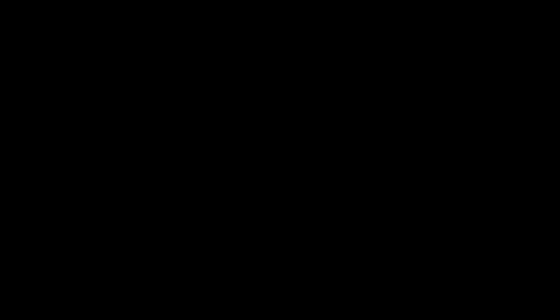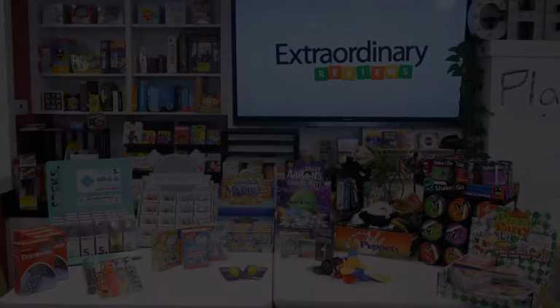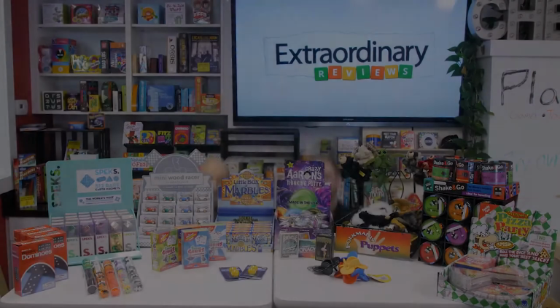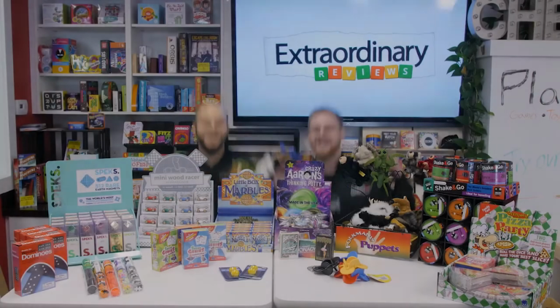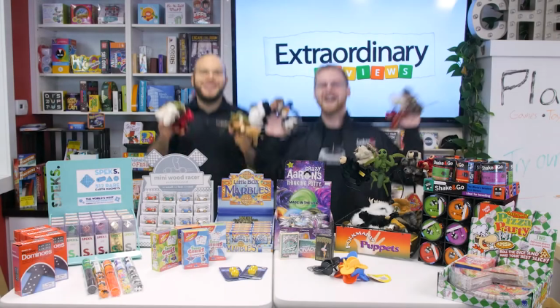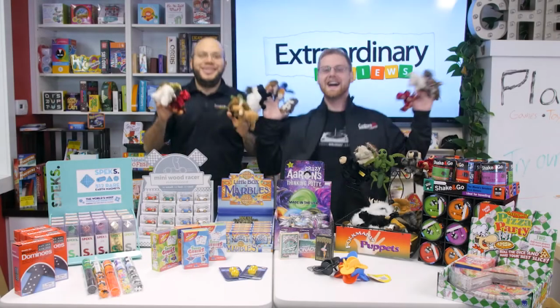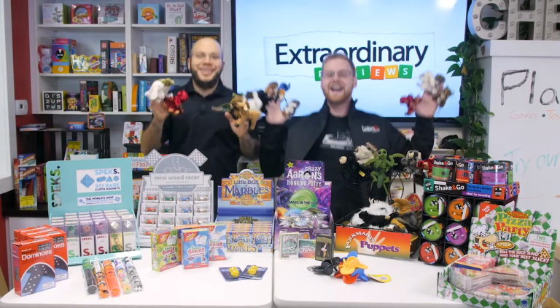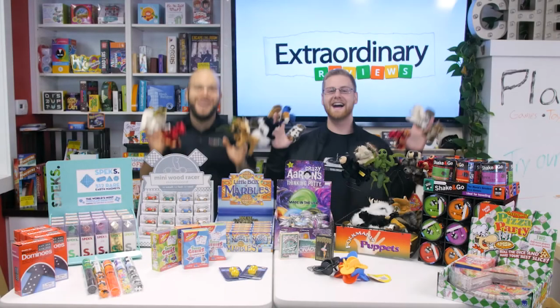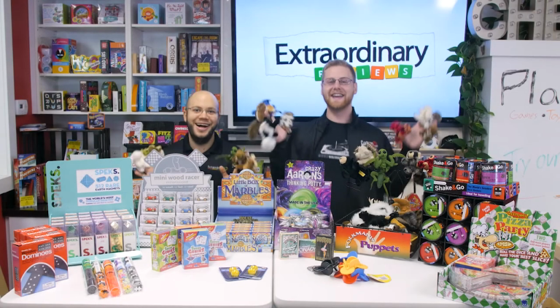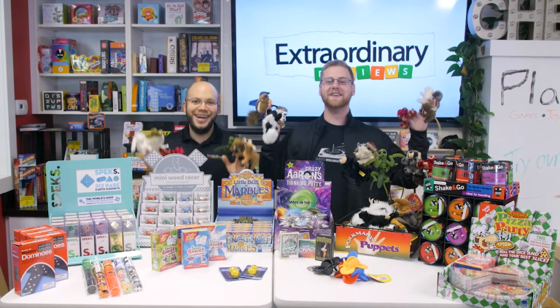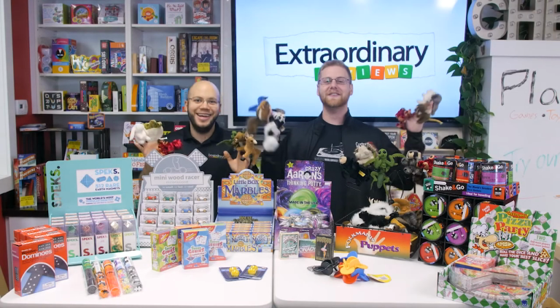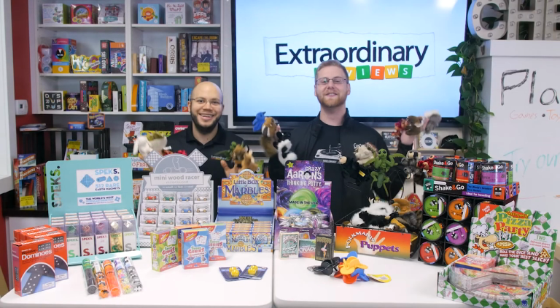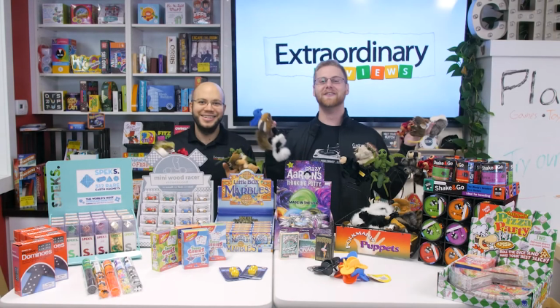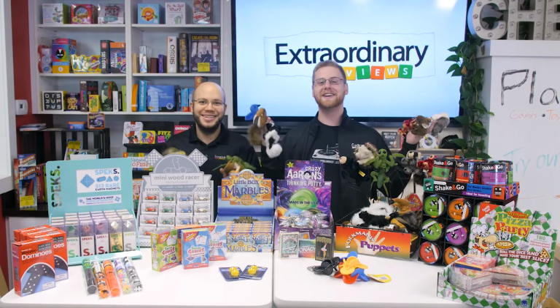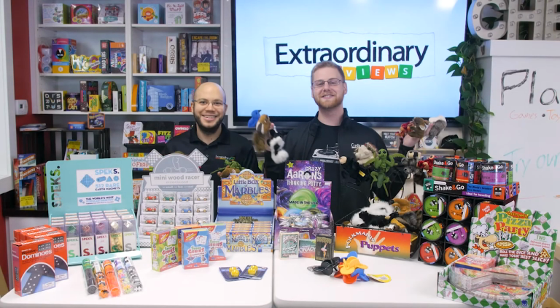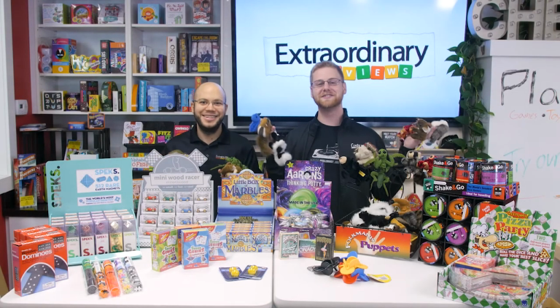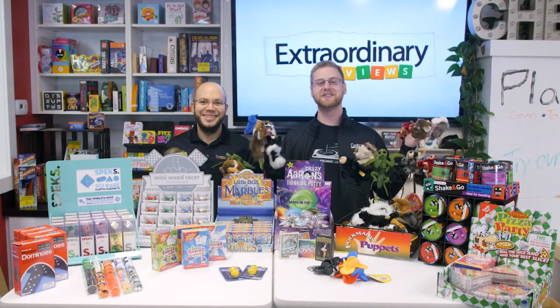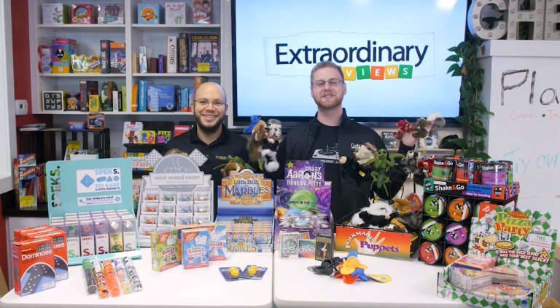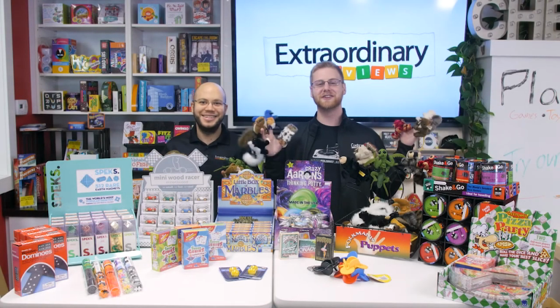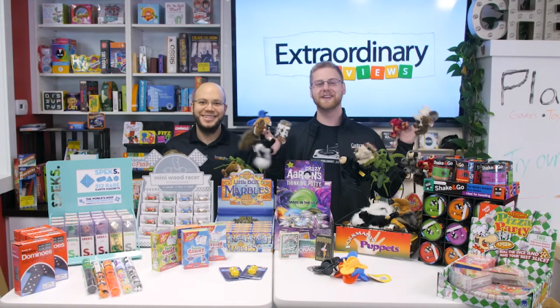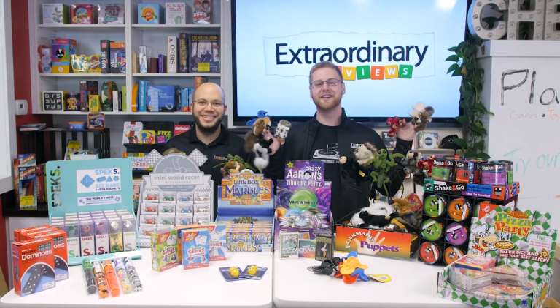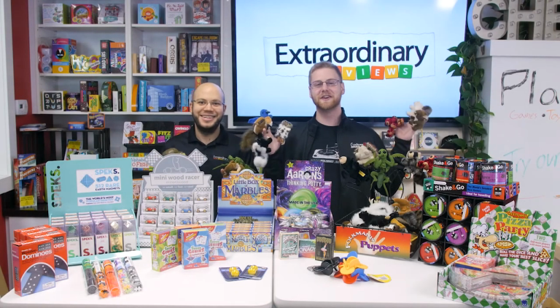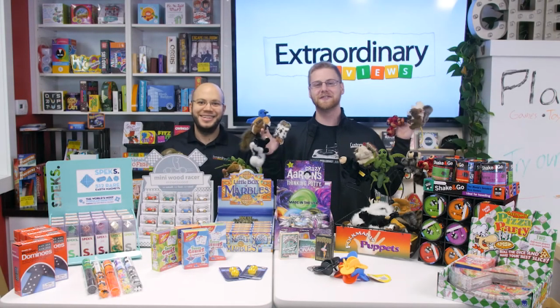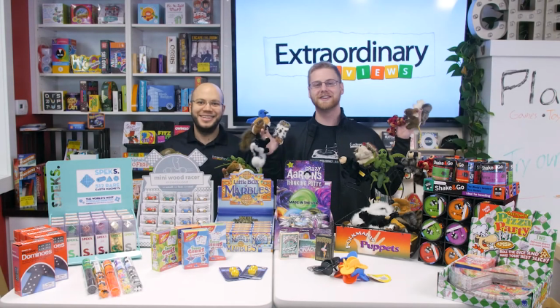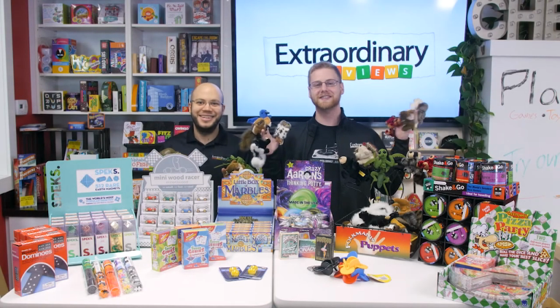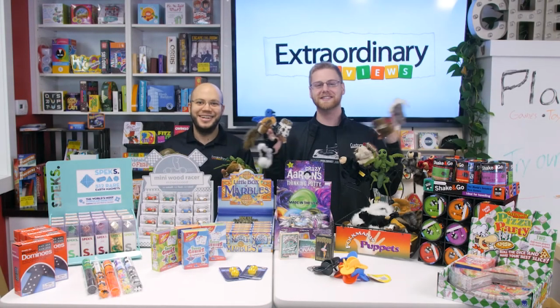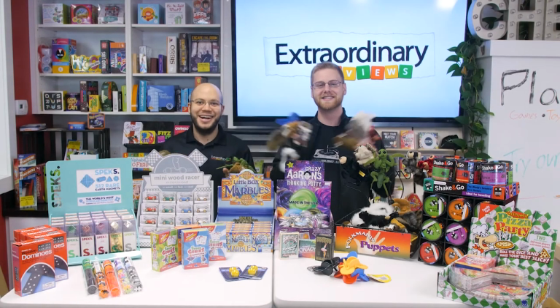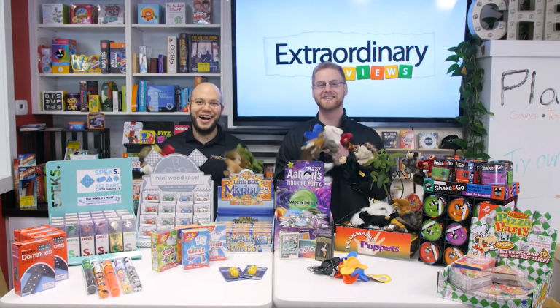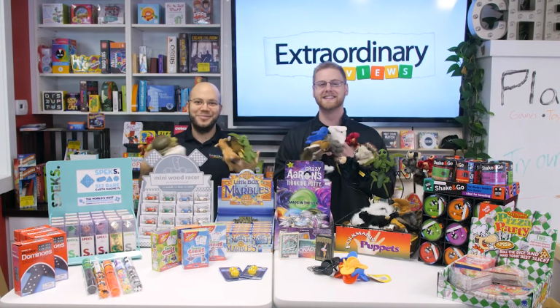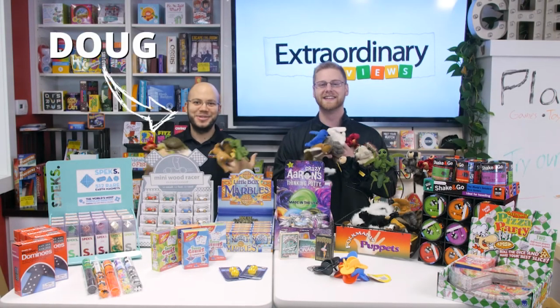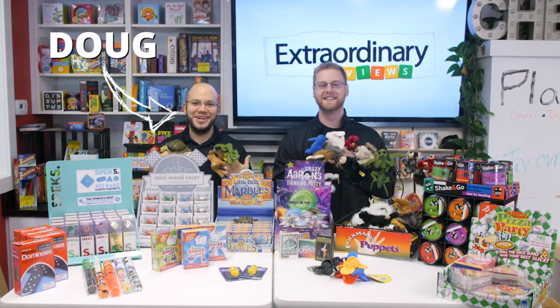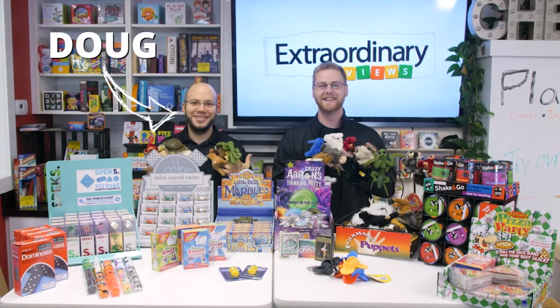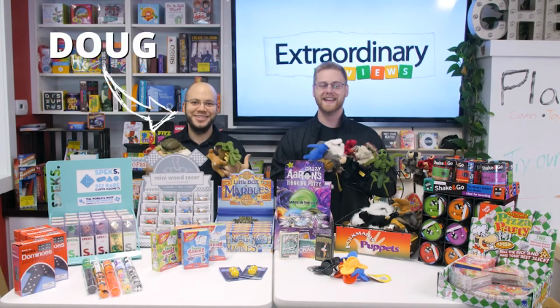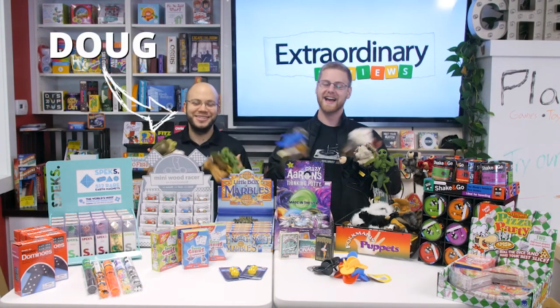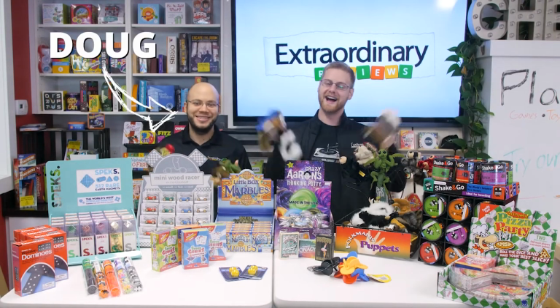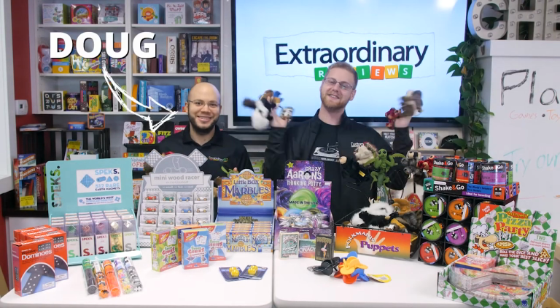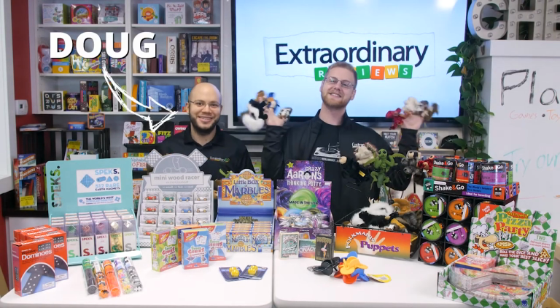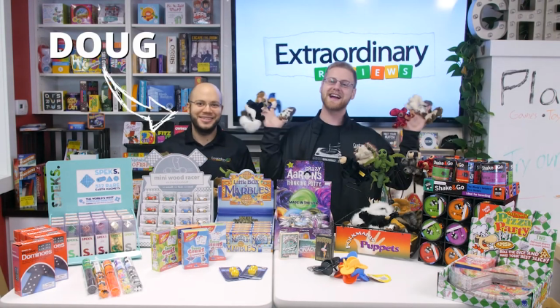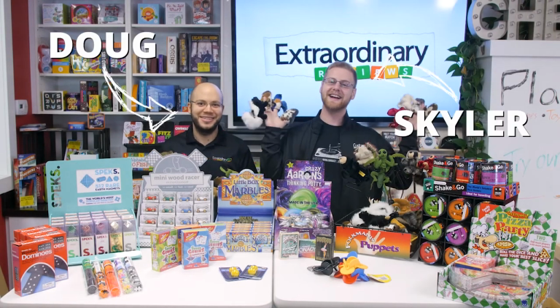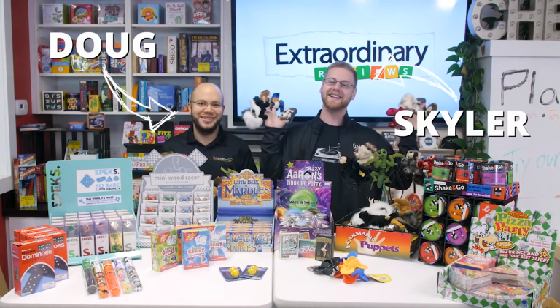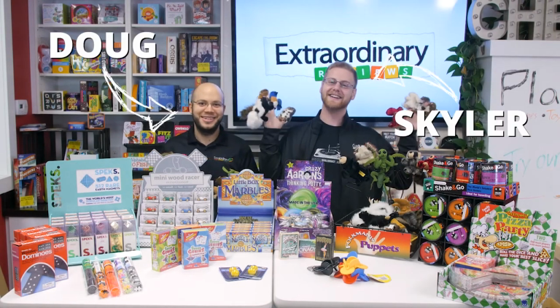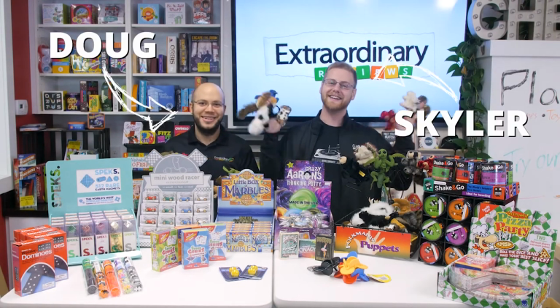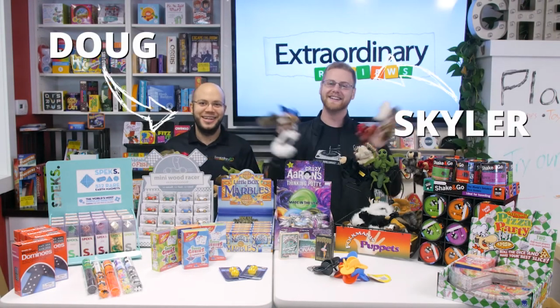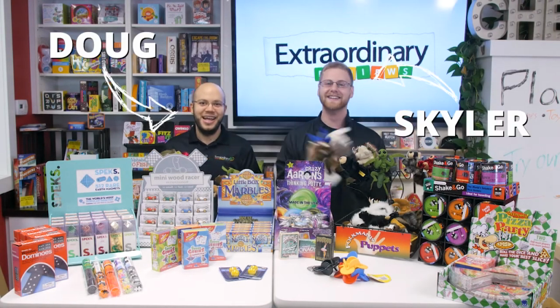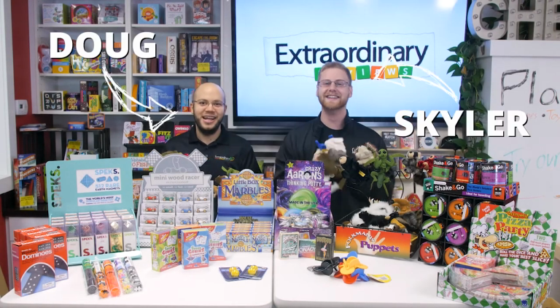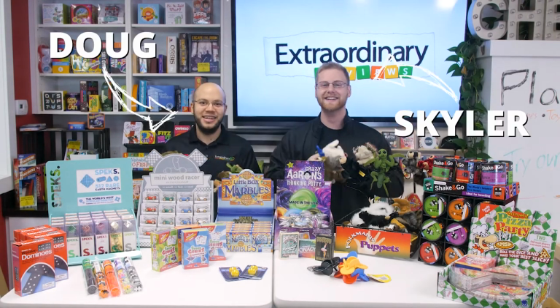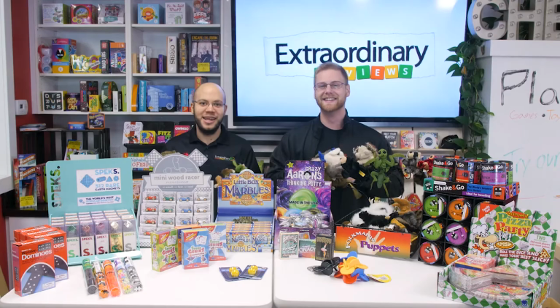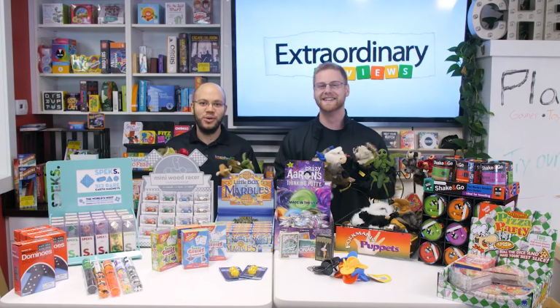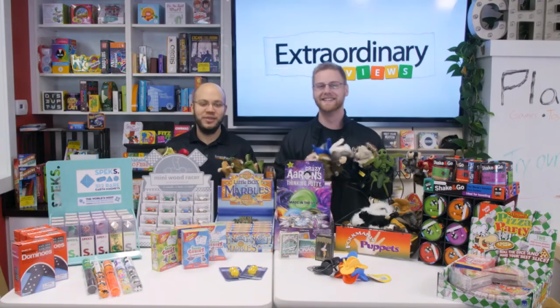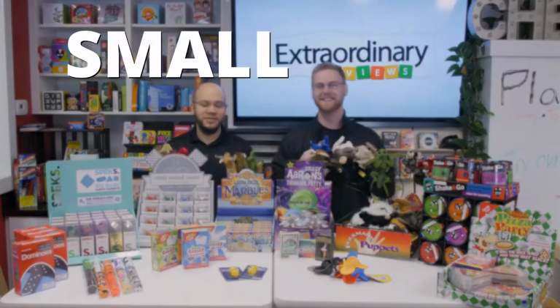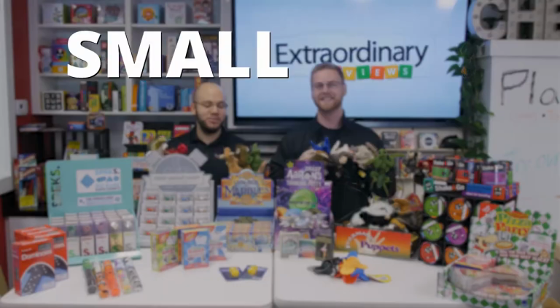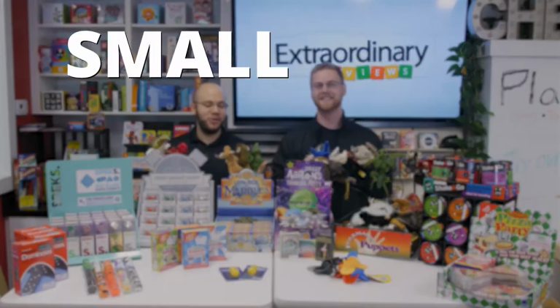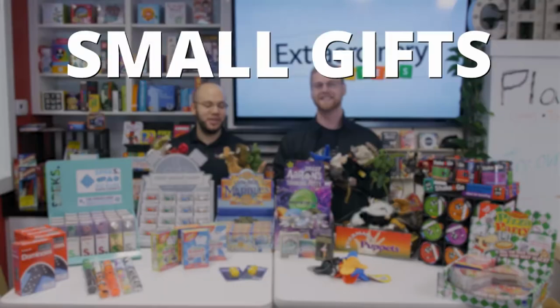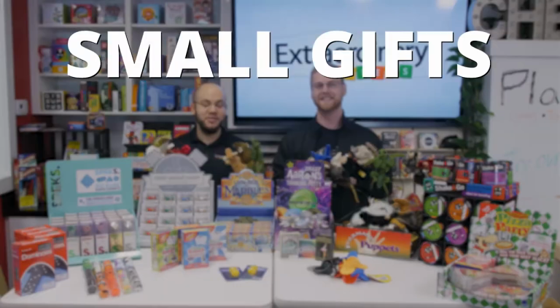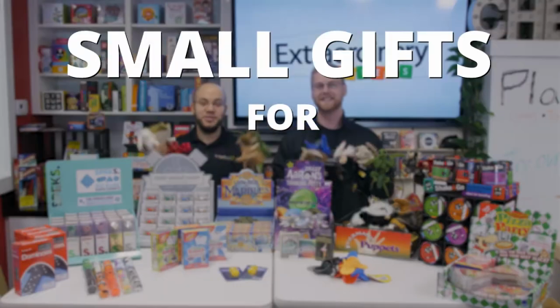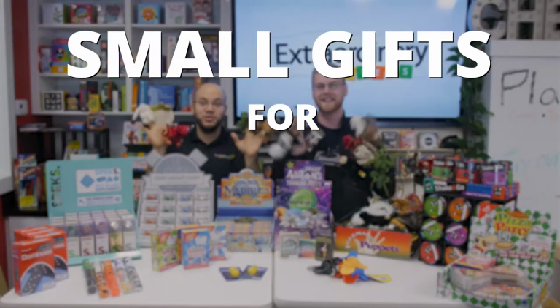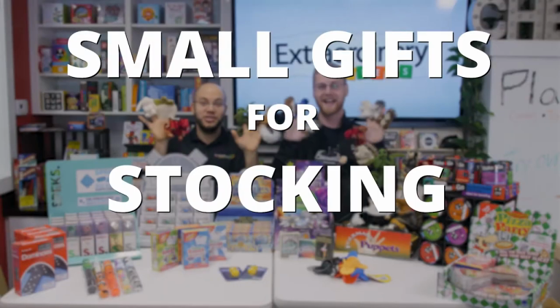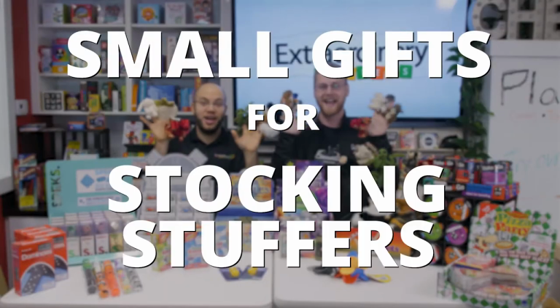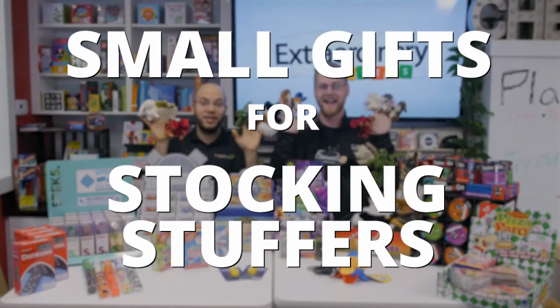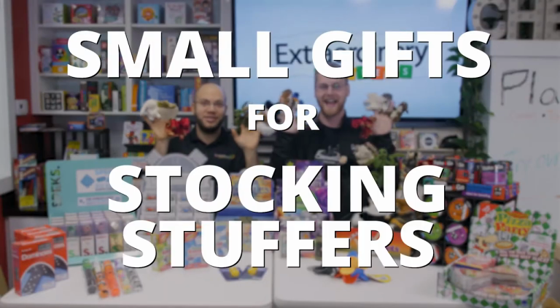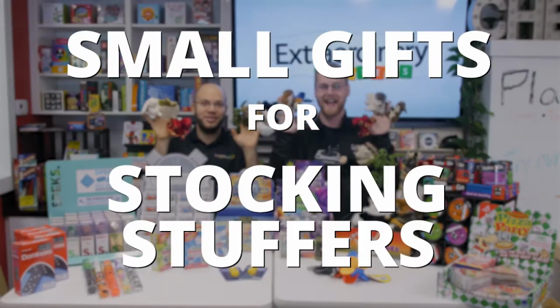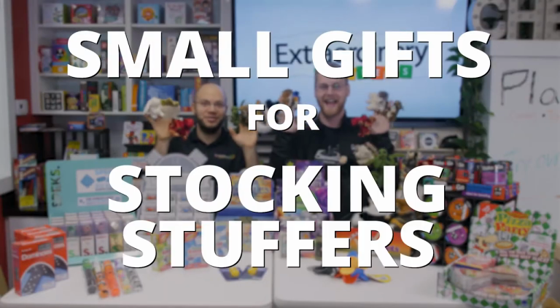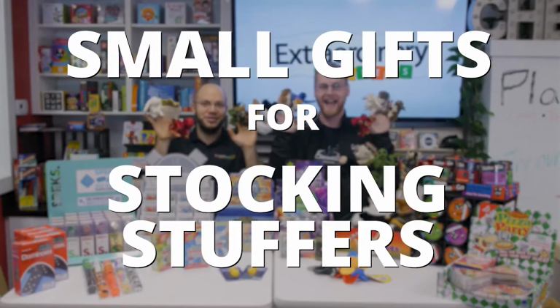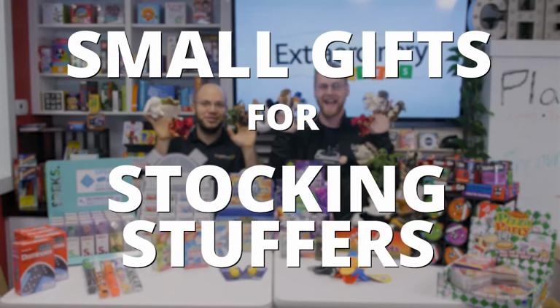Hi! Welcome to Extraordinary Reviews. I'm Doug. I'm Skyler. And today we have small gifts for stocking stuffers.